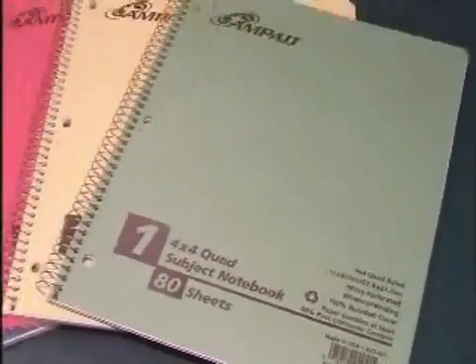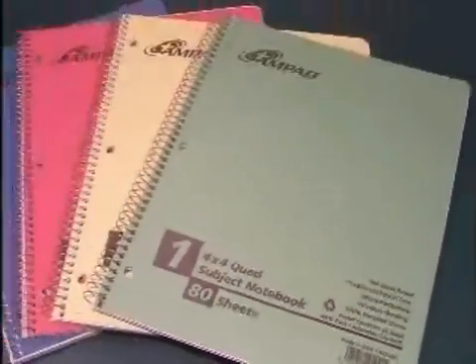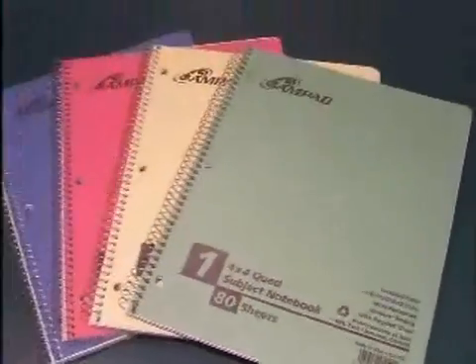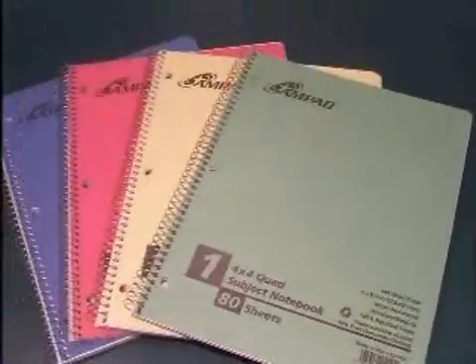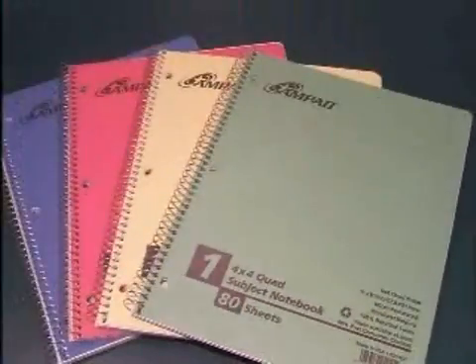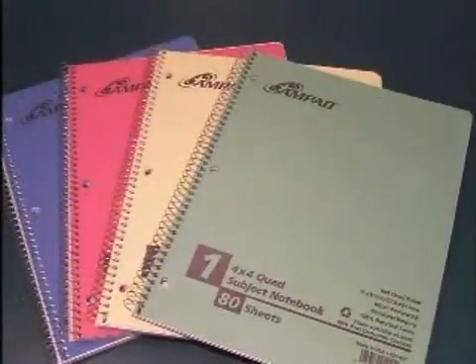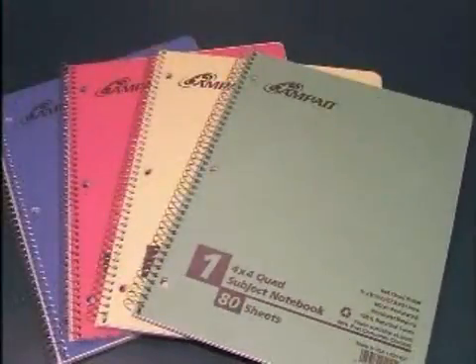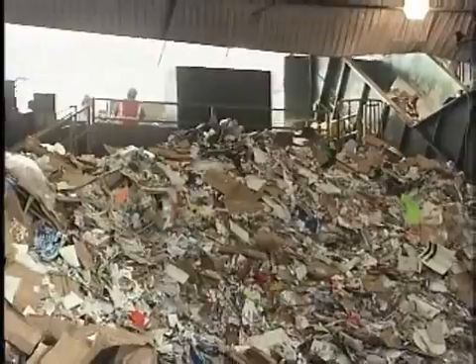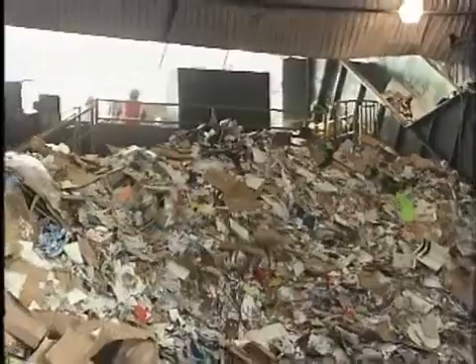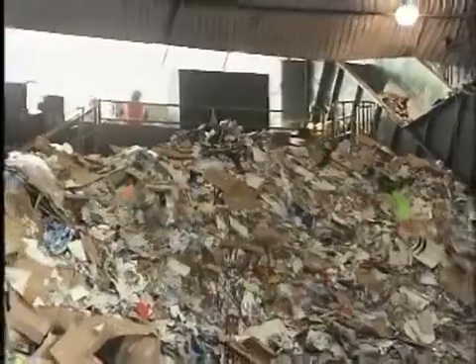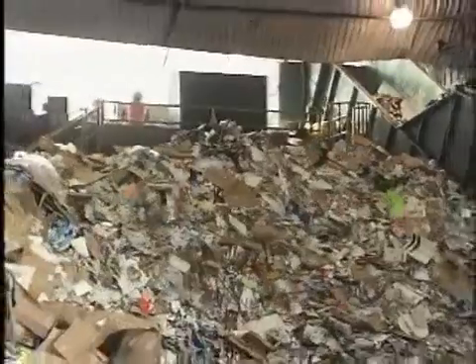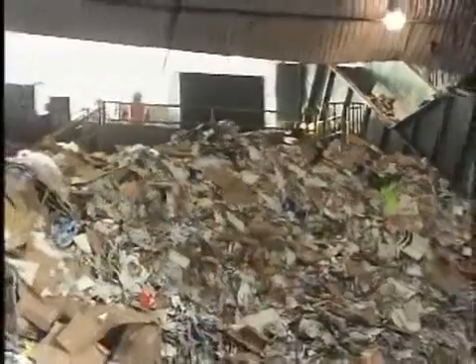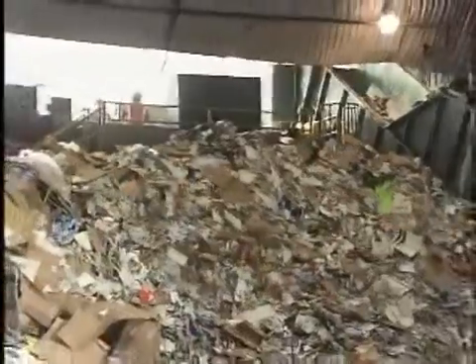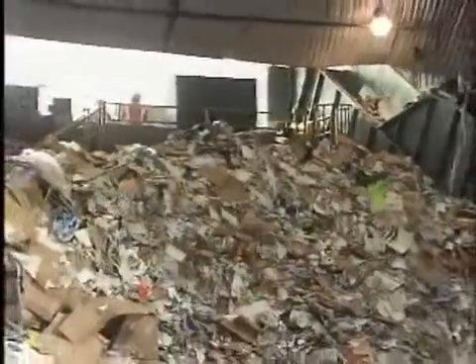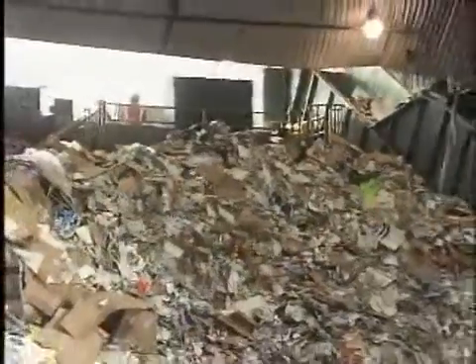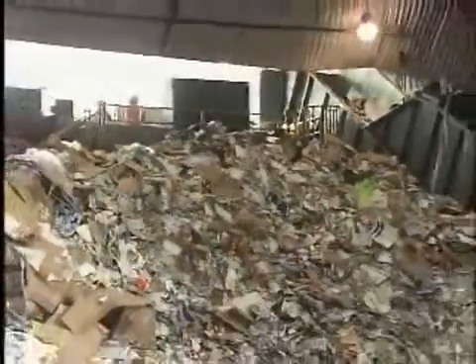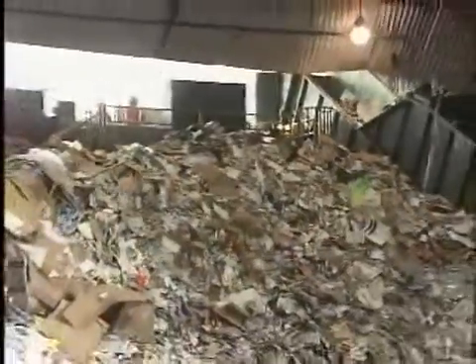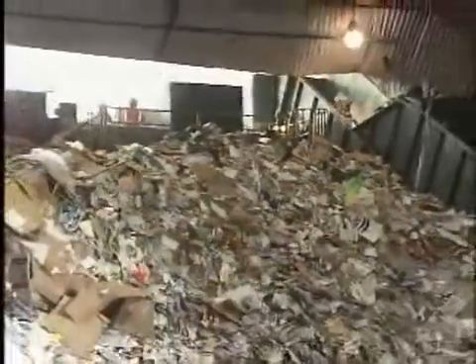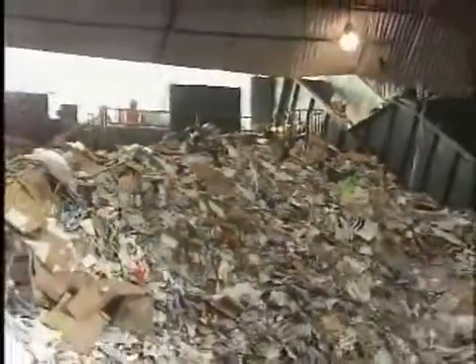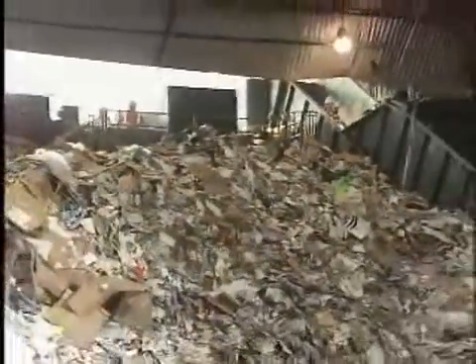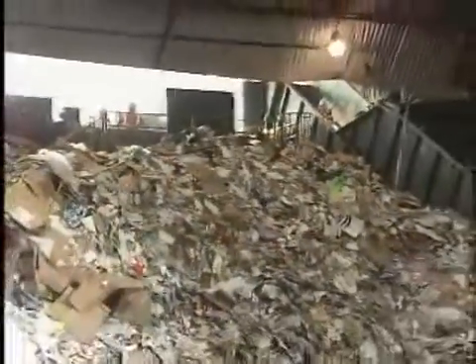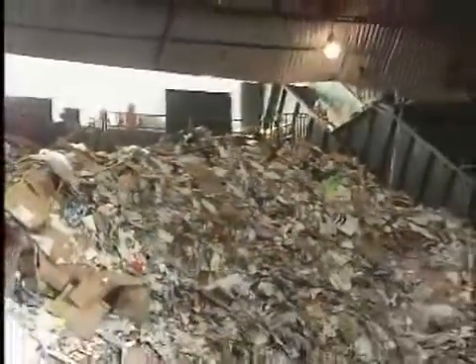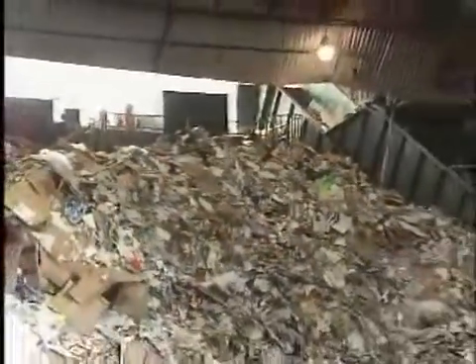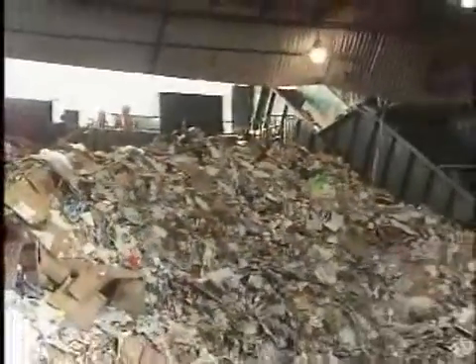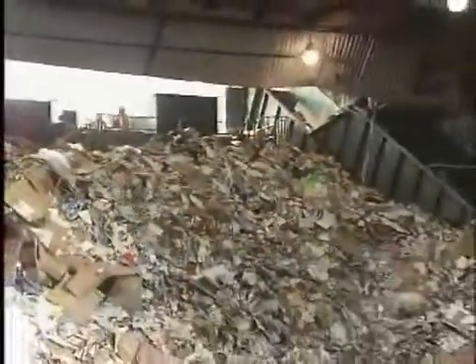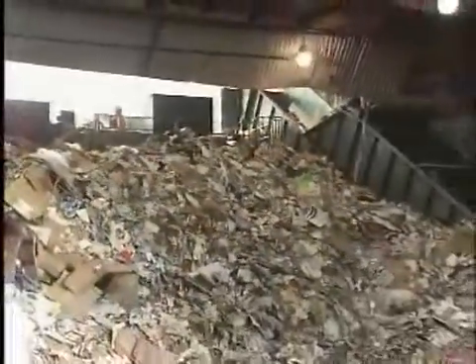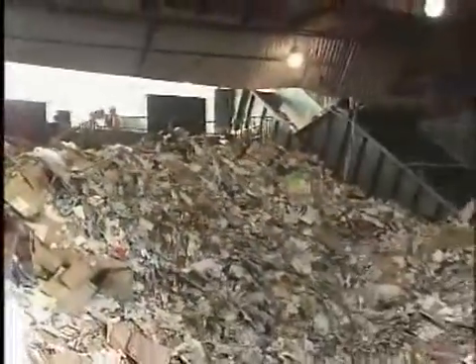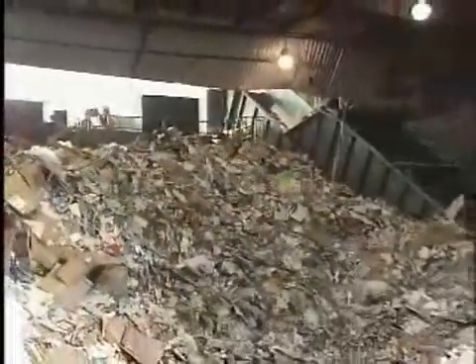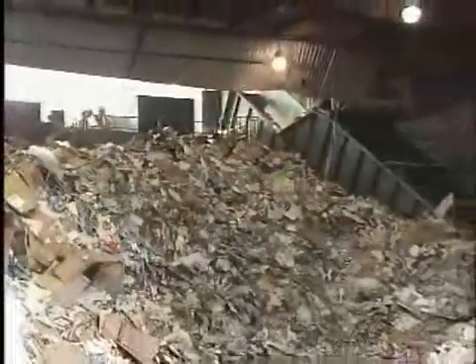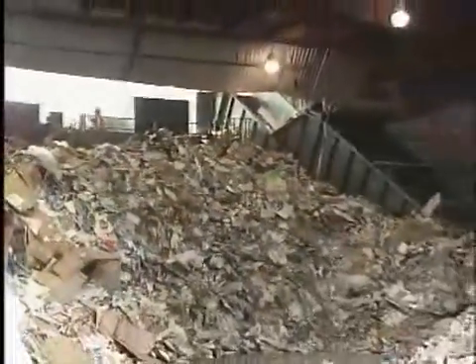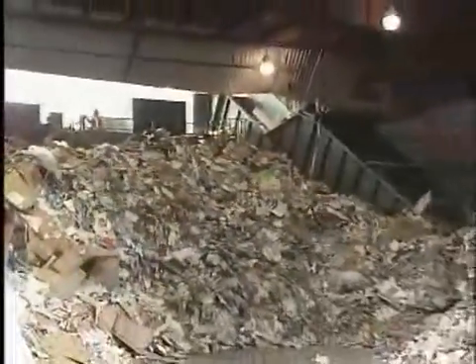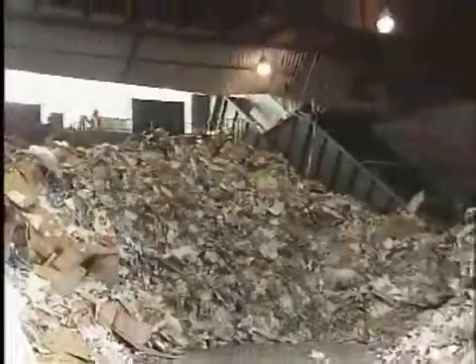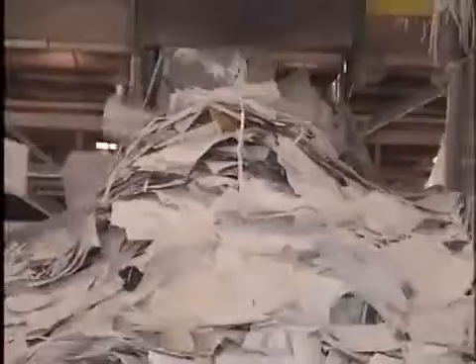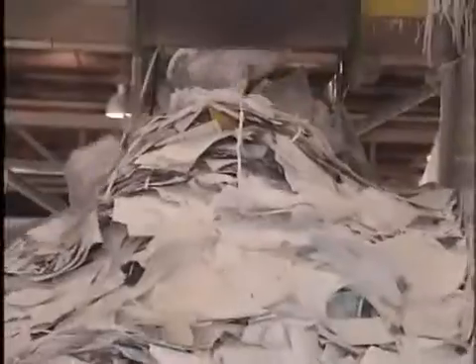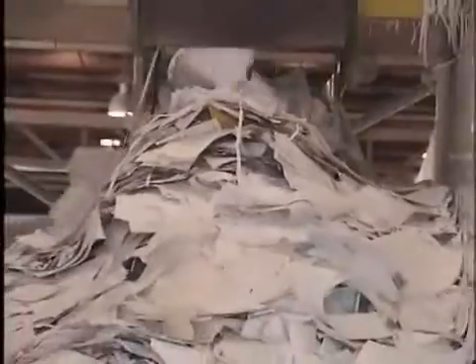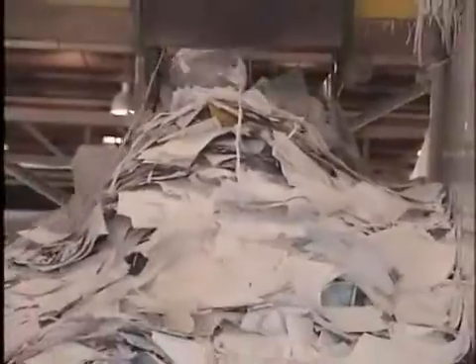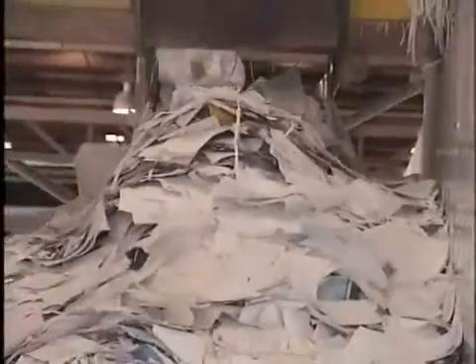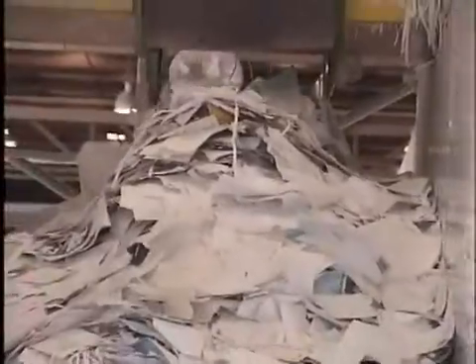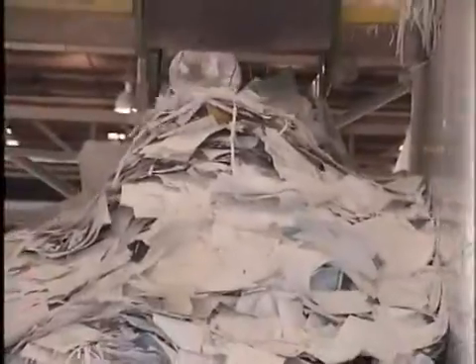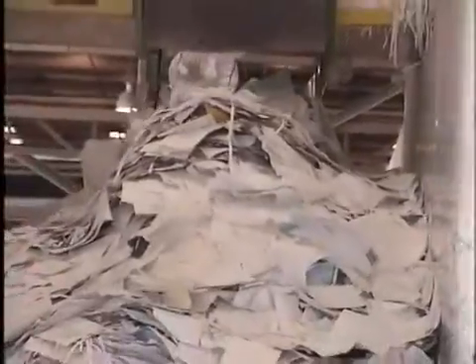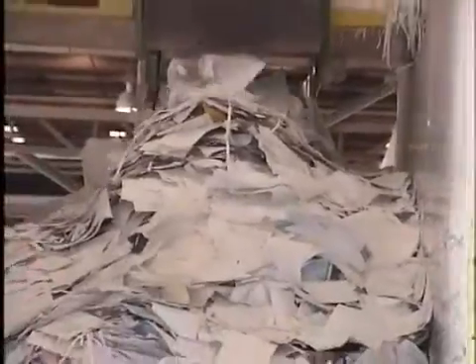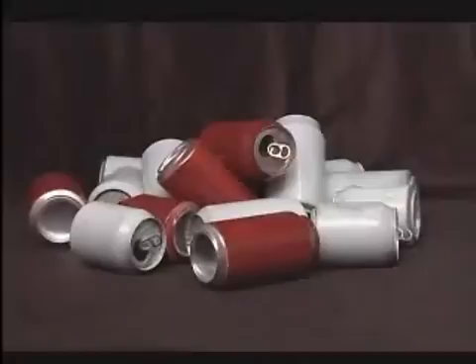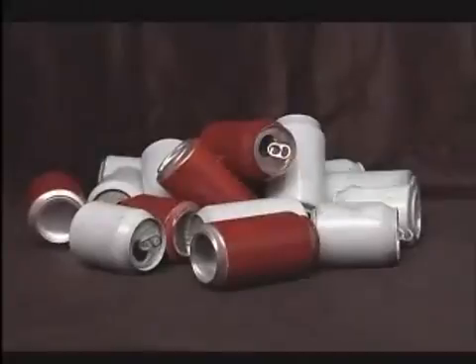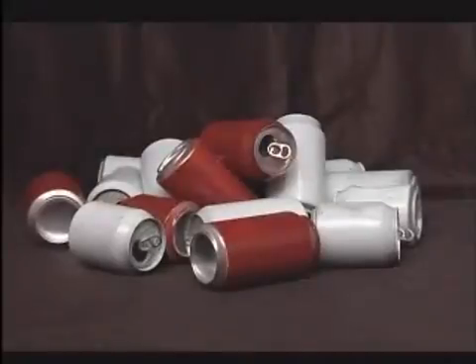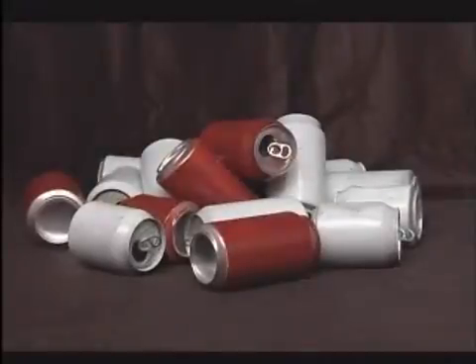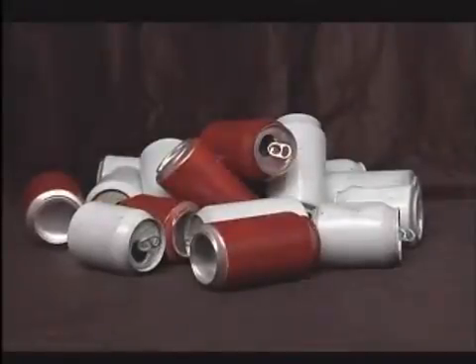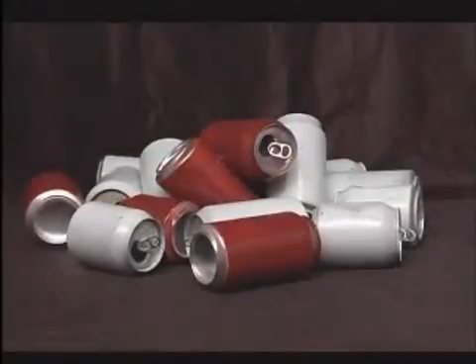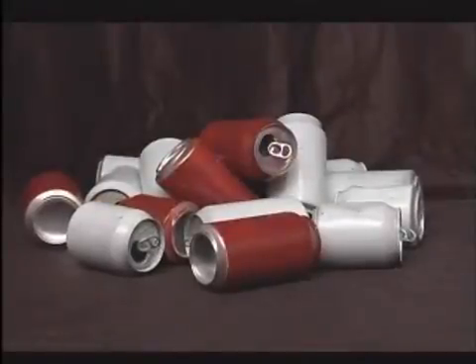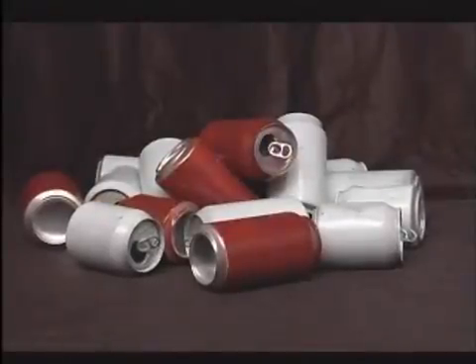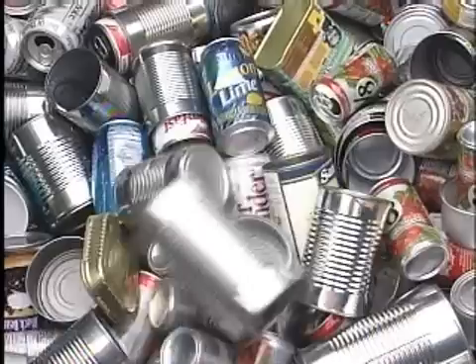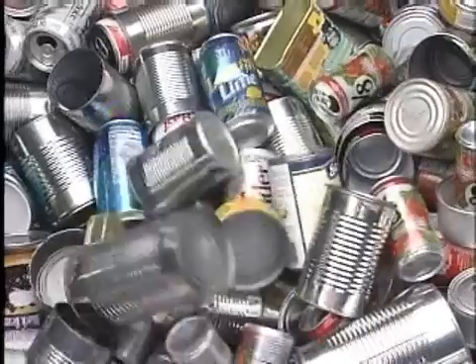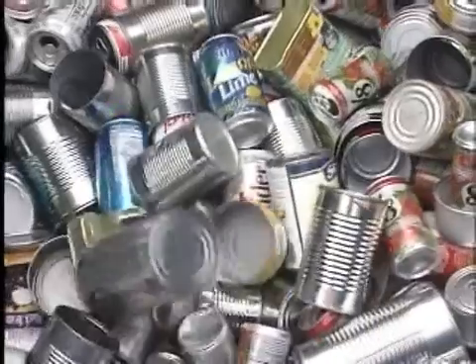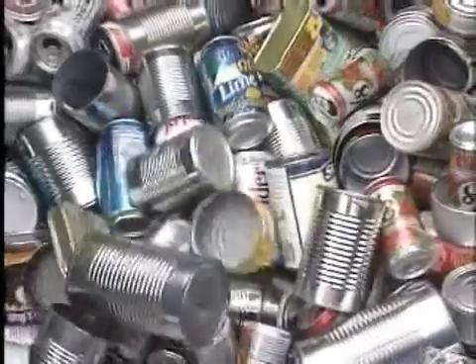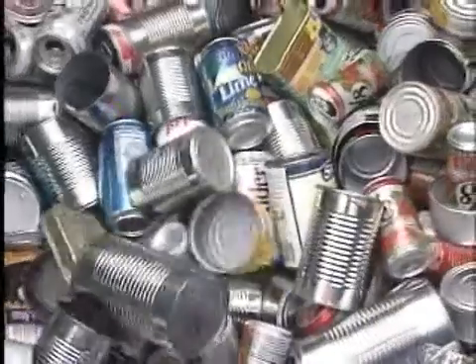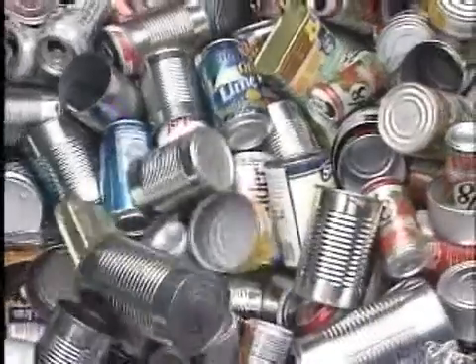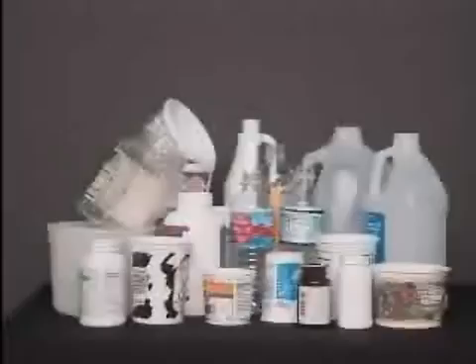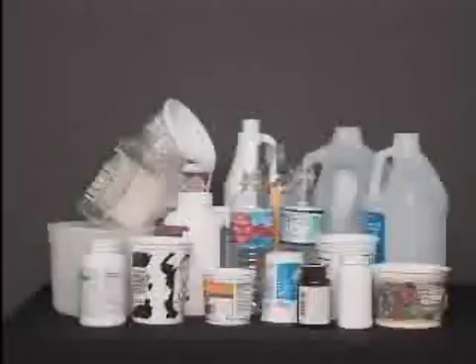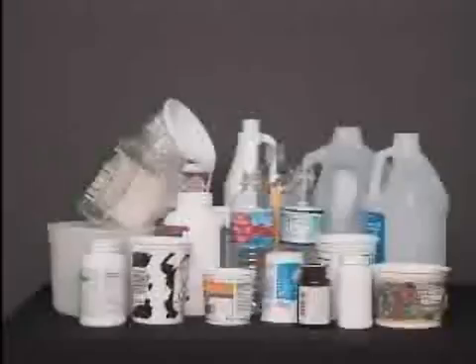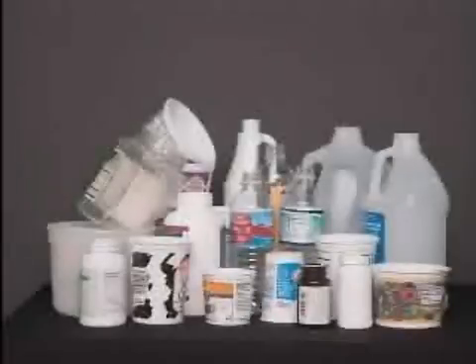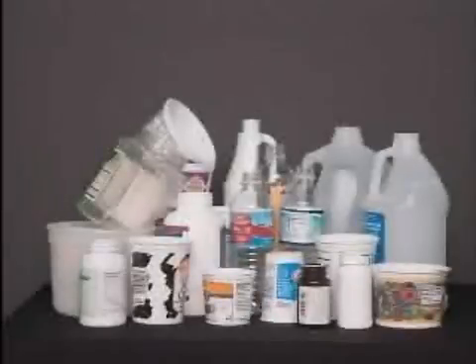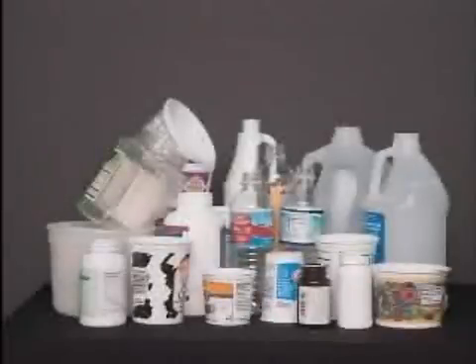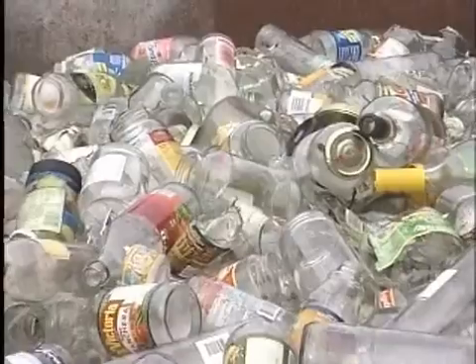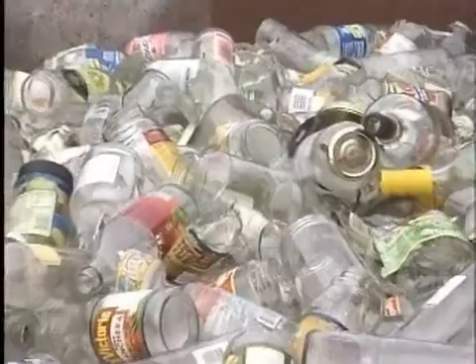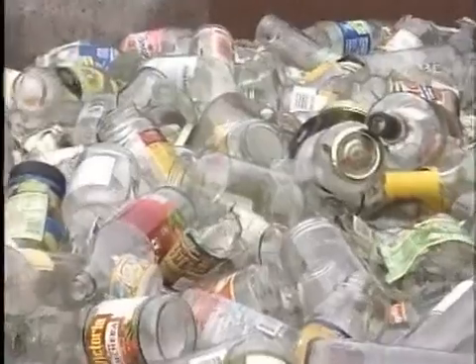Let's take a look at five materials commonly received at a MRF: paper, aluminum, steel, plastic, and glass.